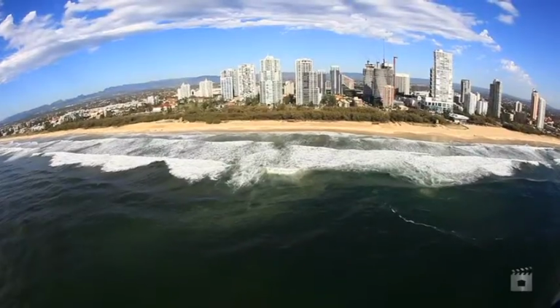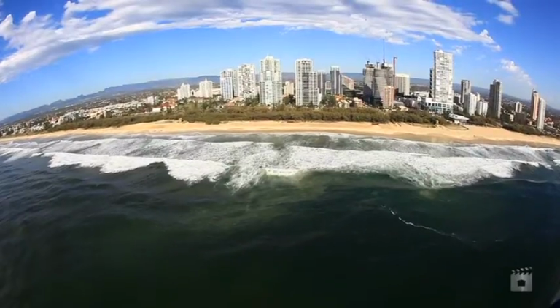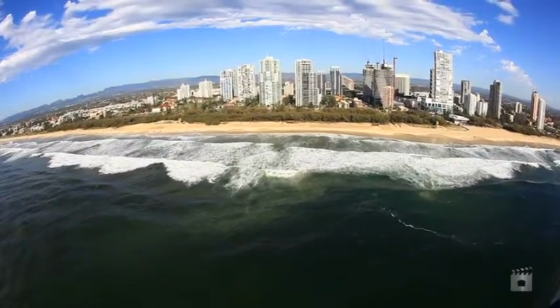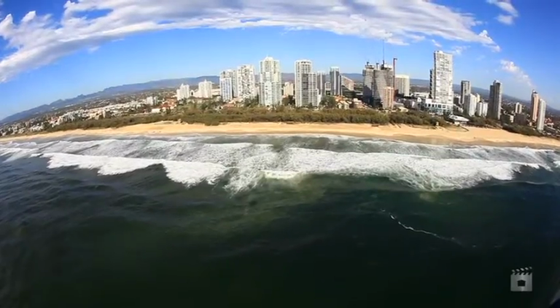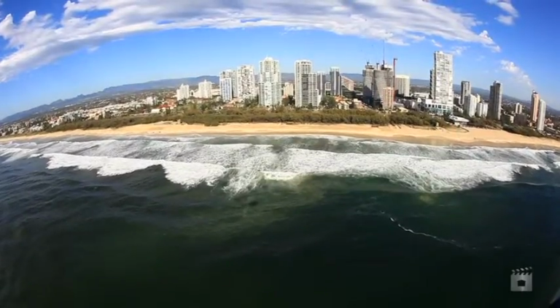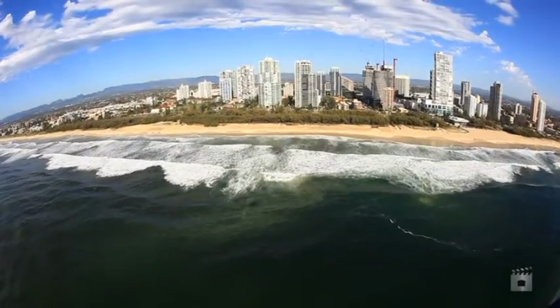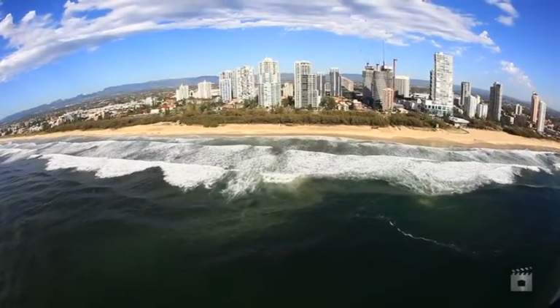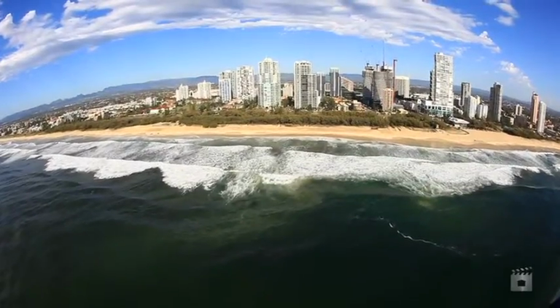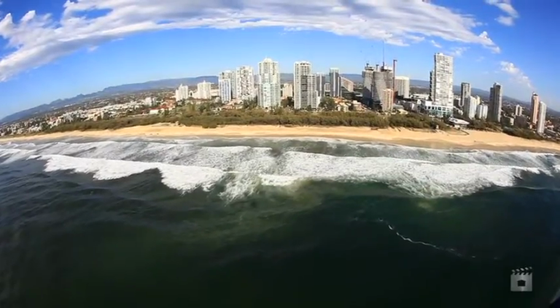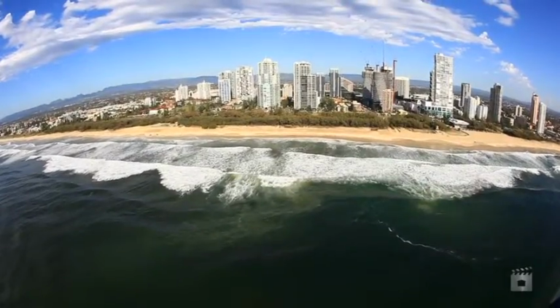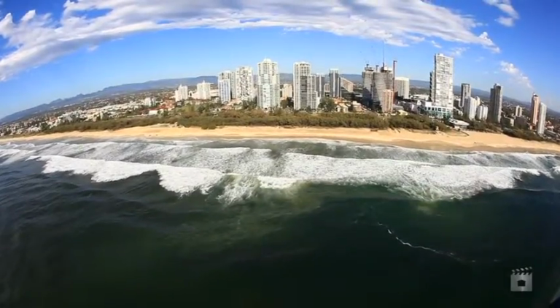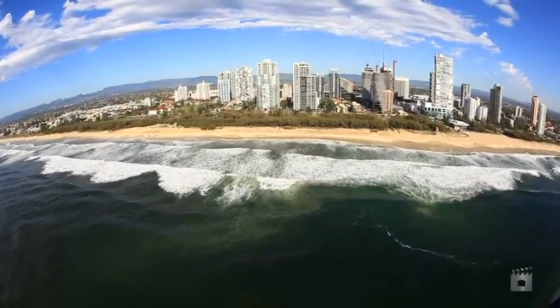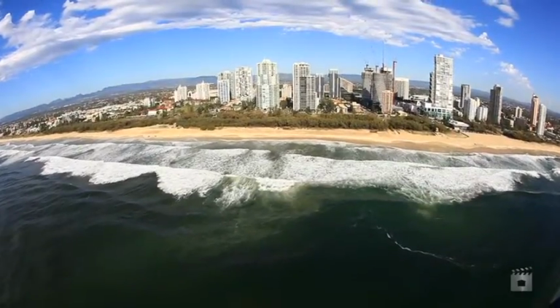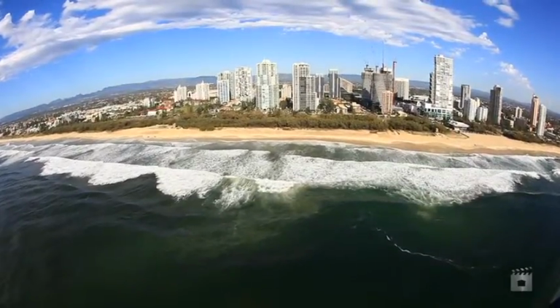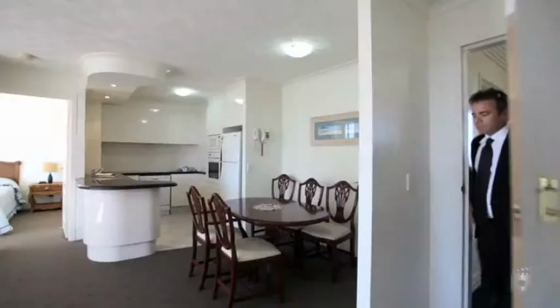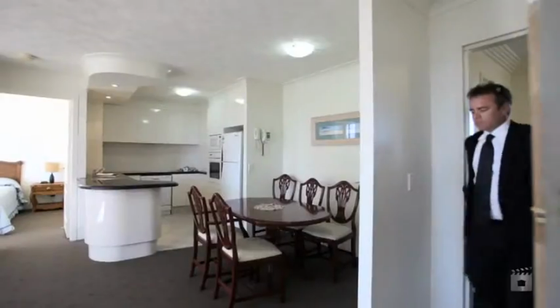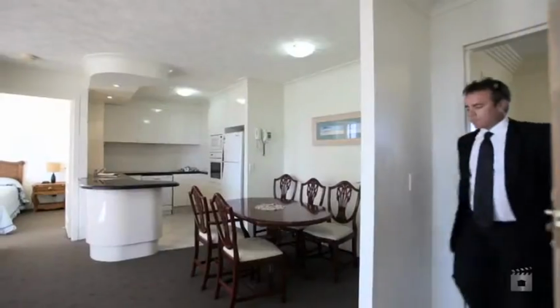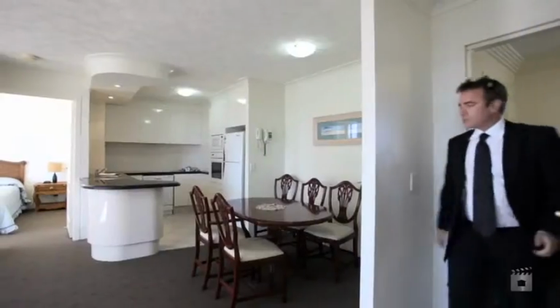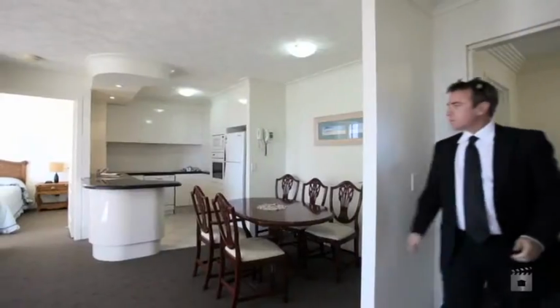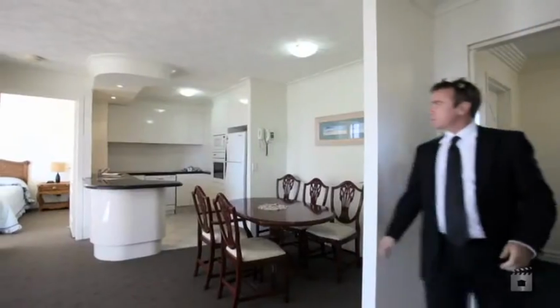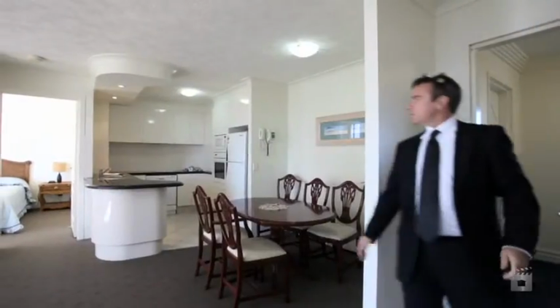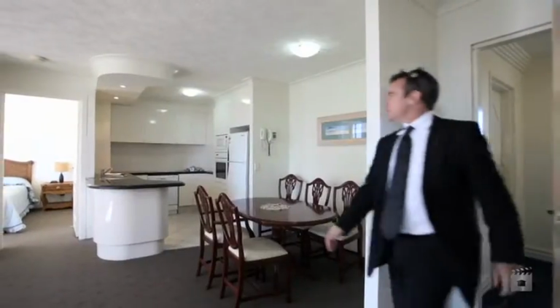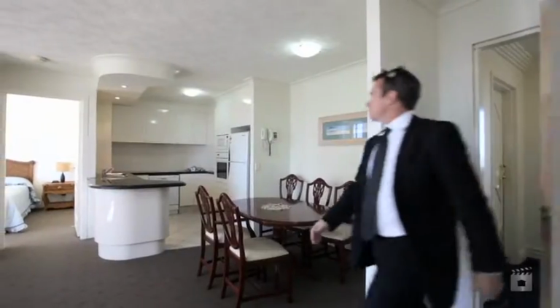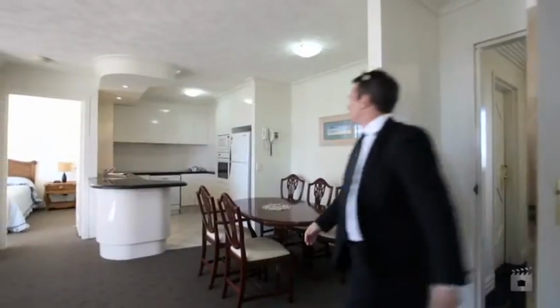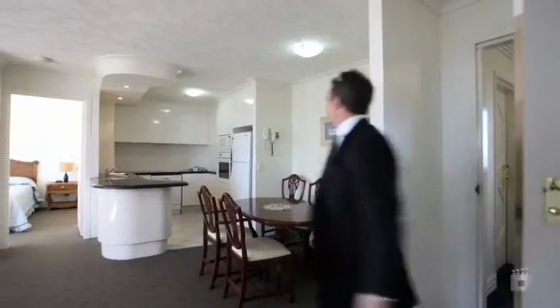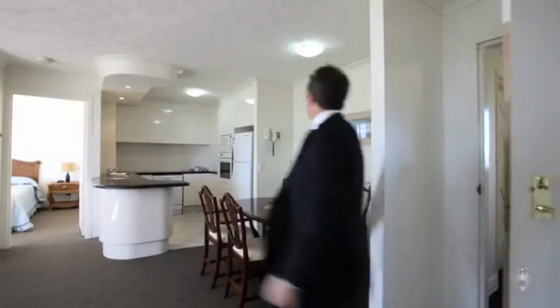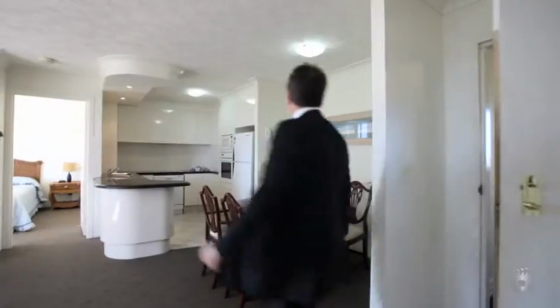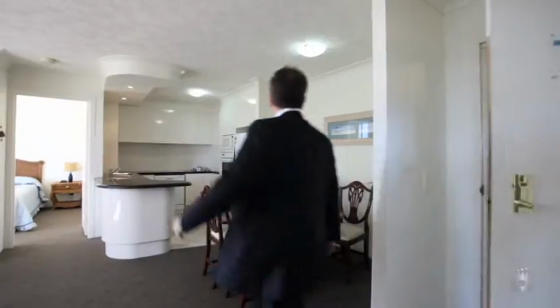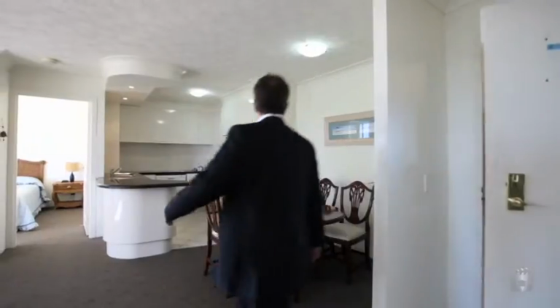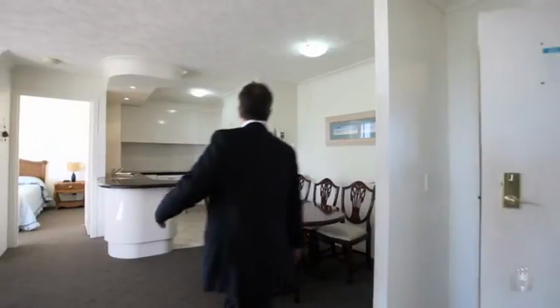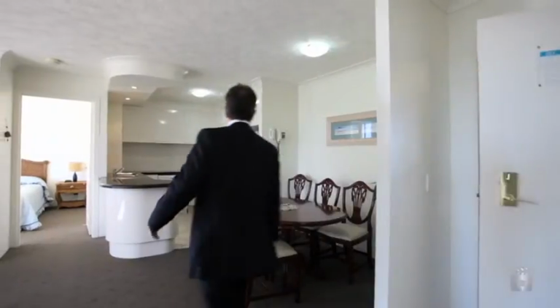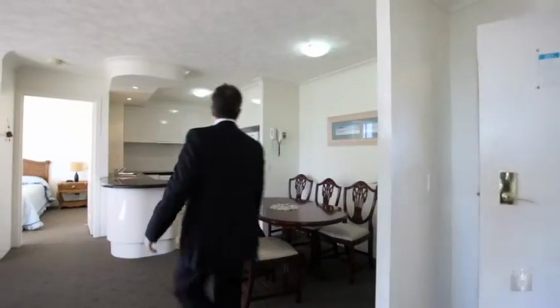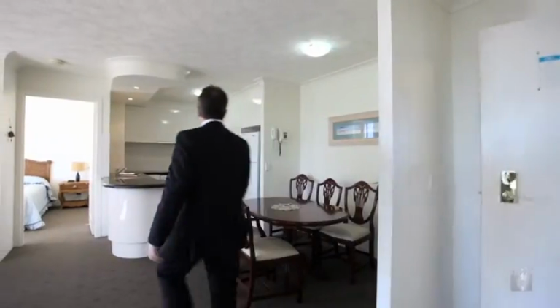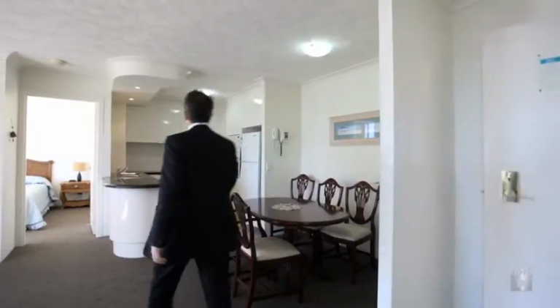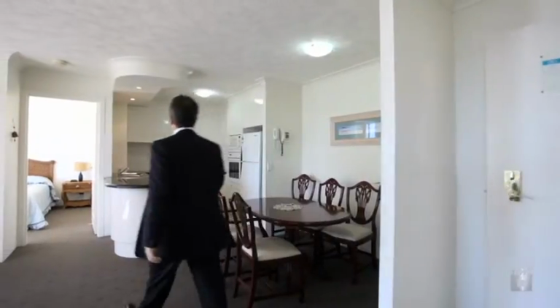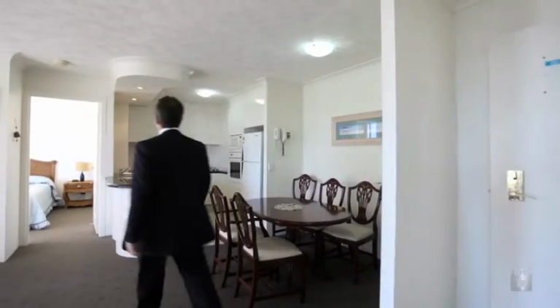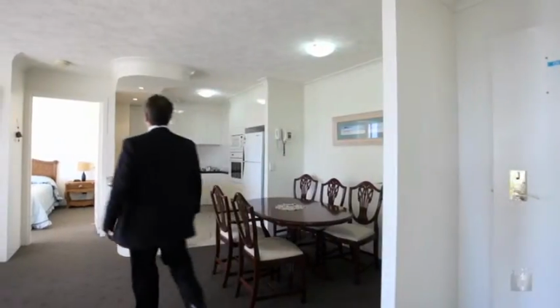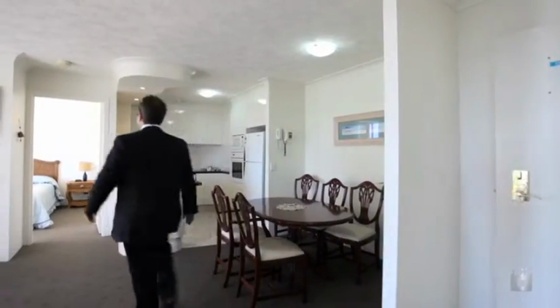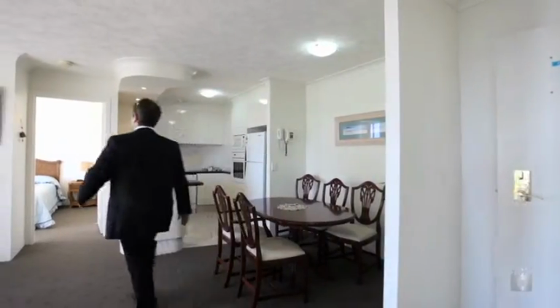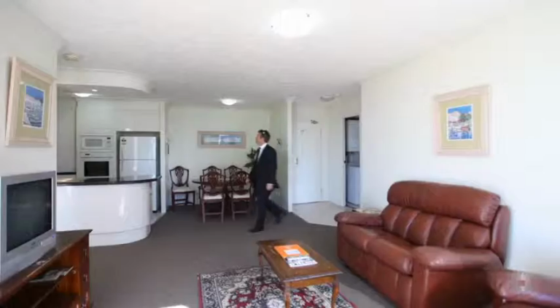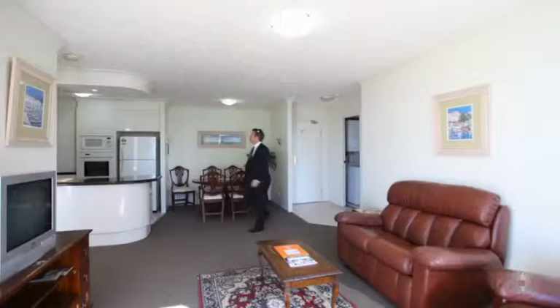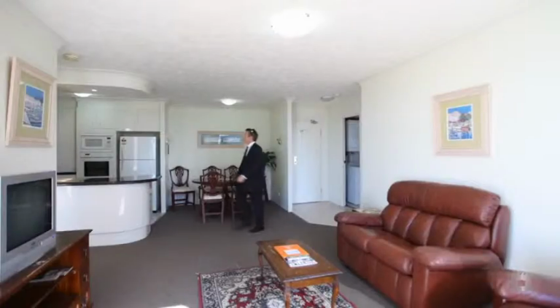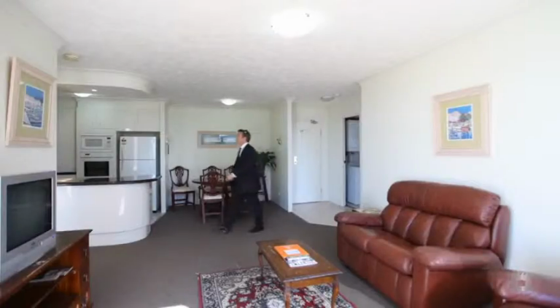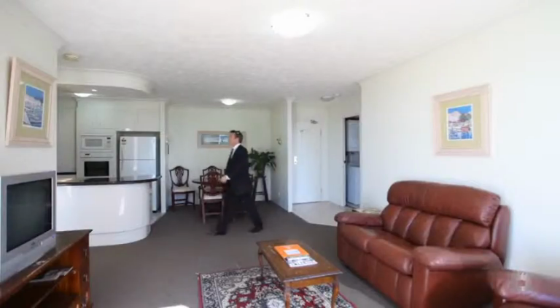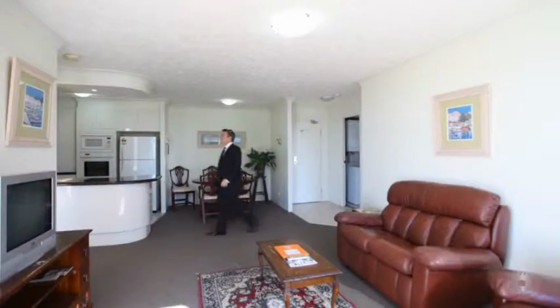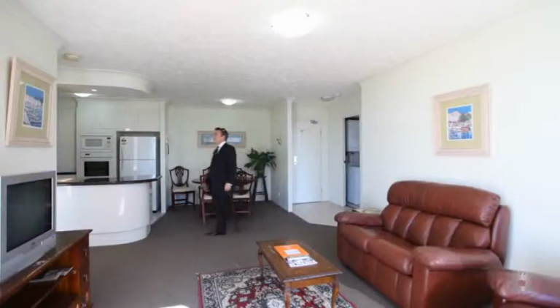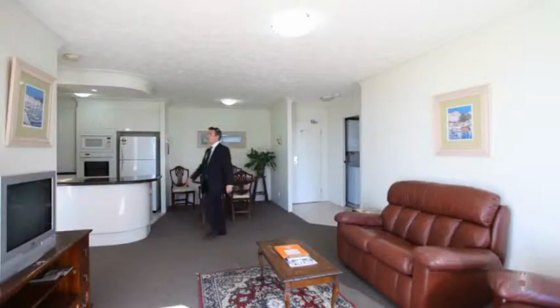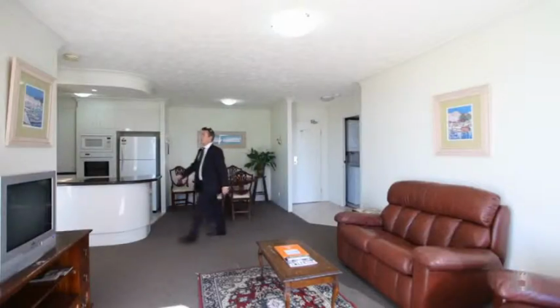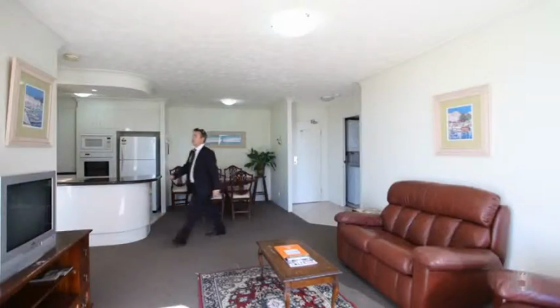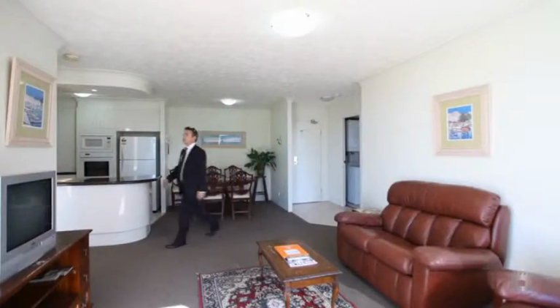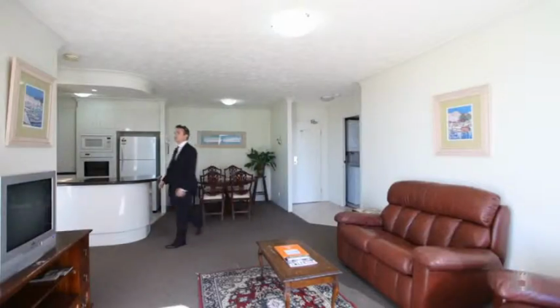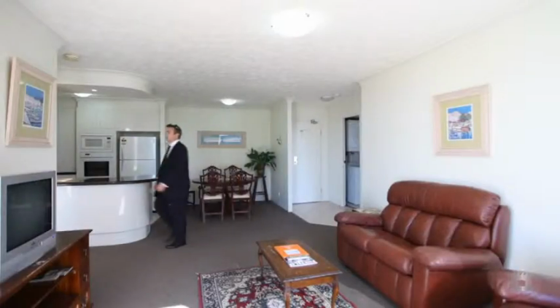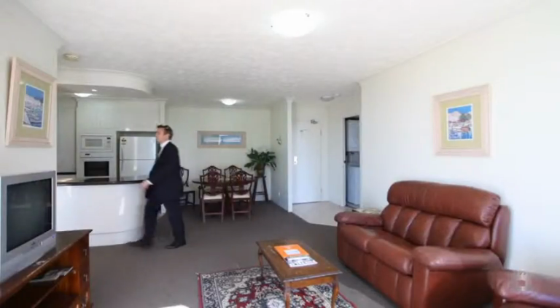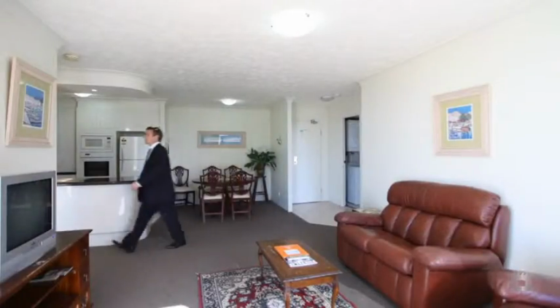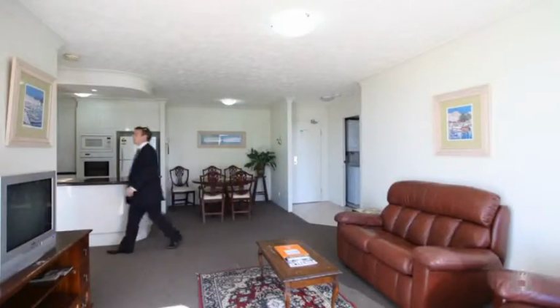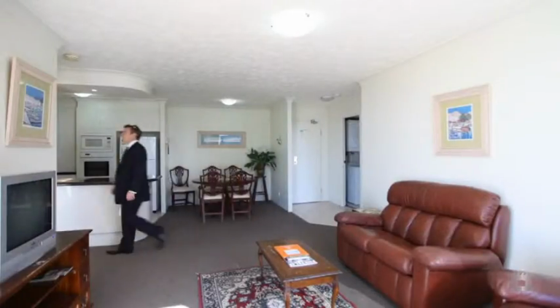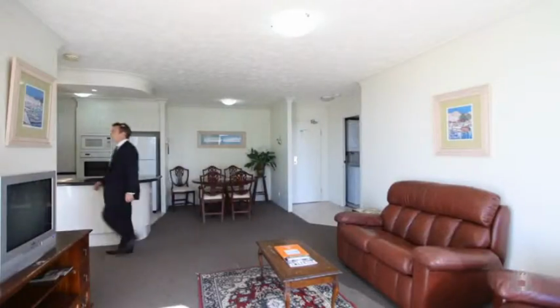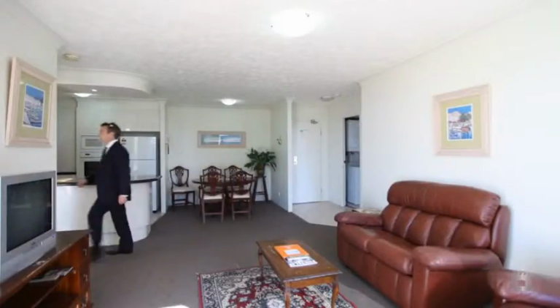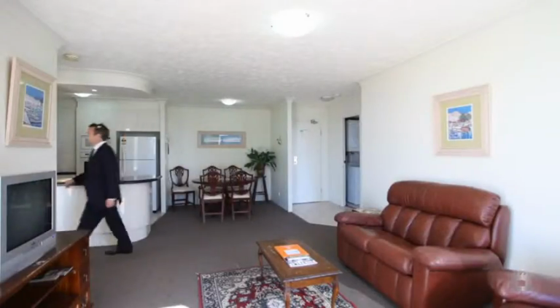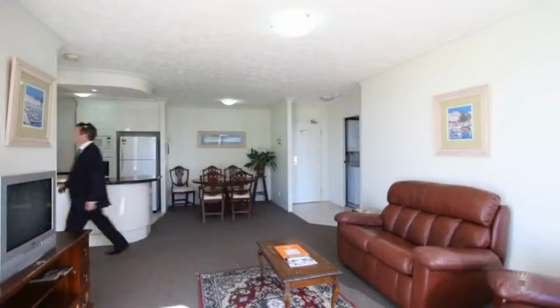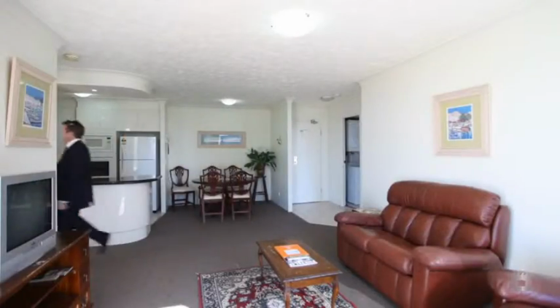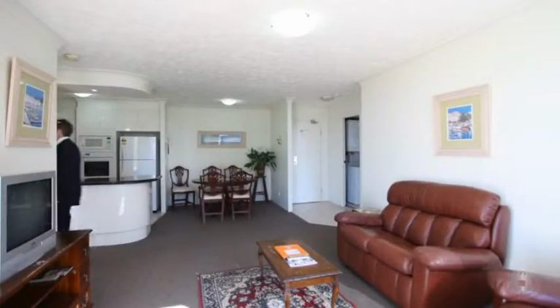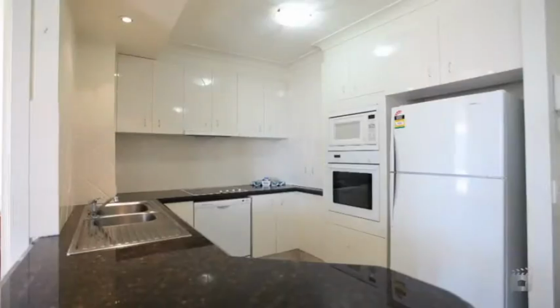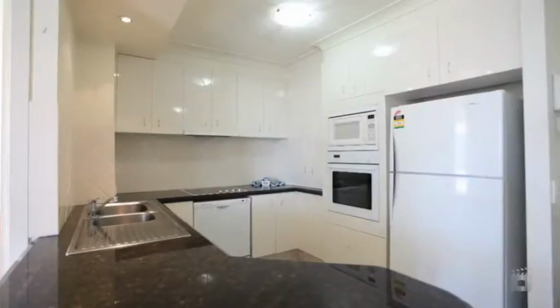Ritz on the Beach is a seven-level medium-rise with only four units on the top floor. Rarely do units on the top floor present themselves to the market.